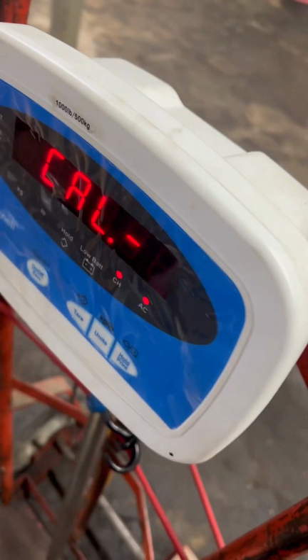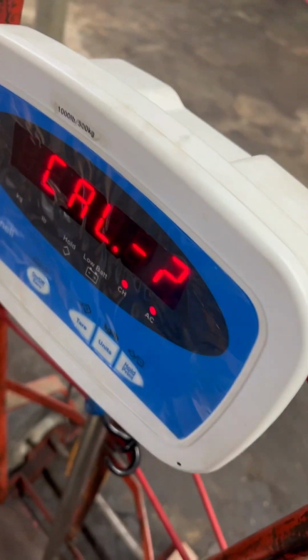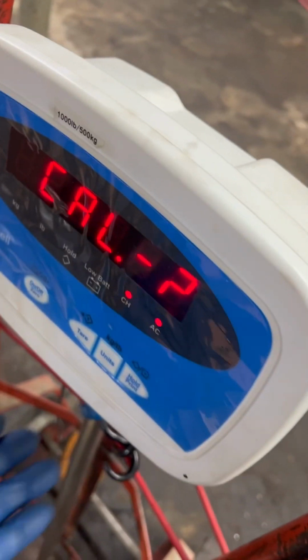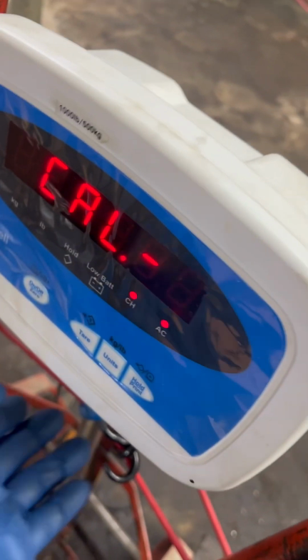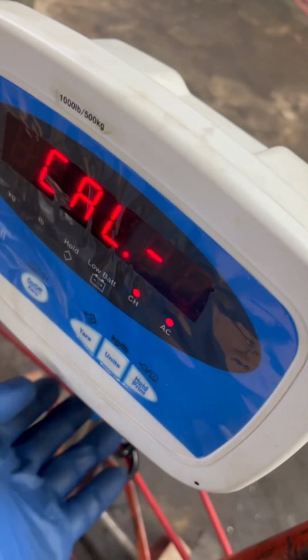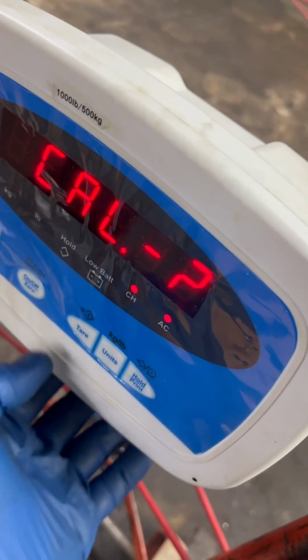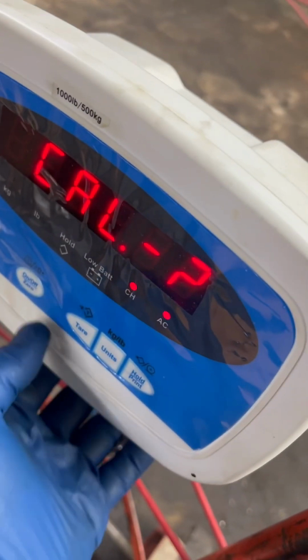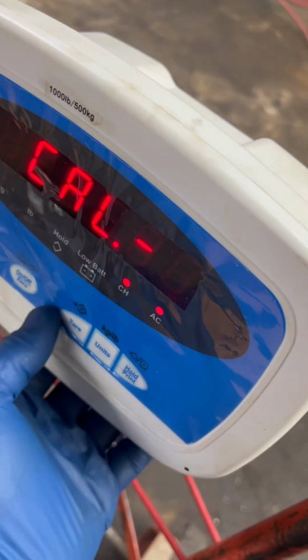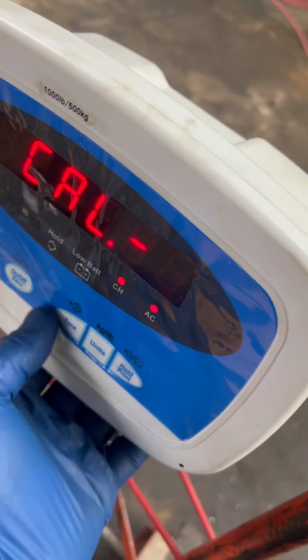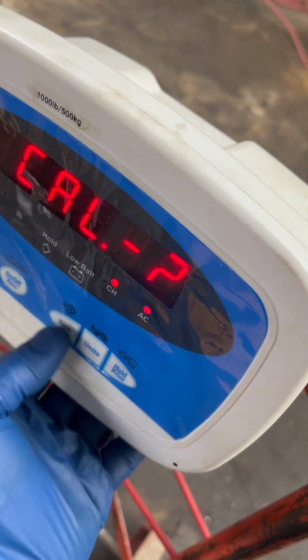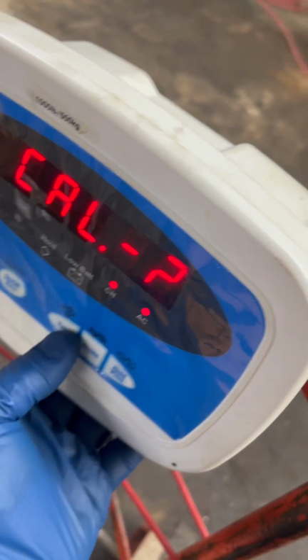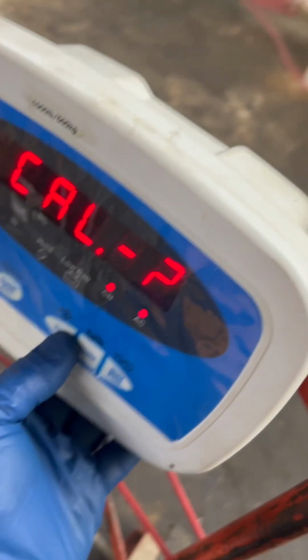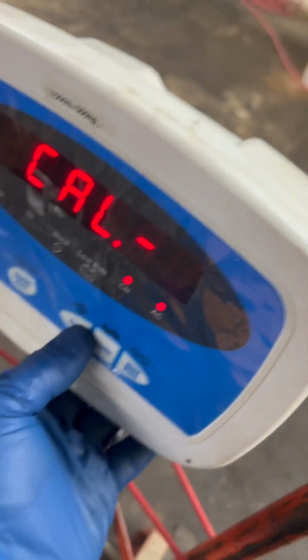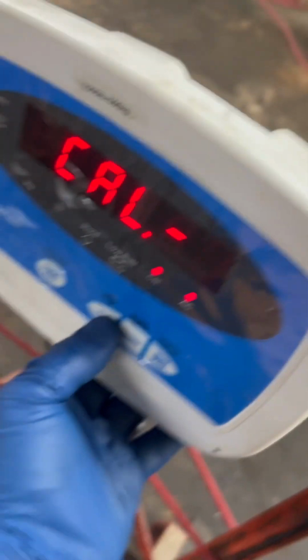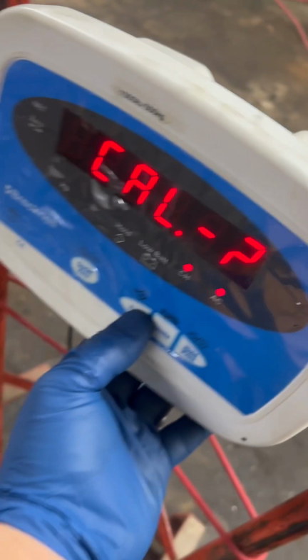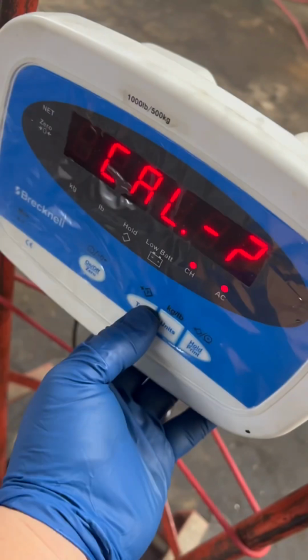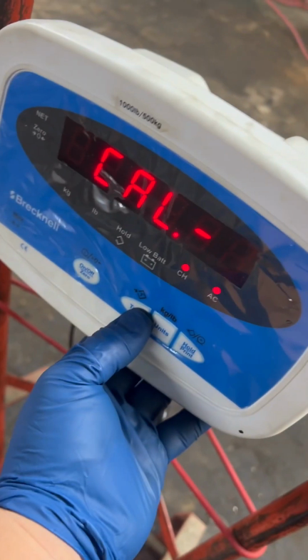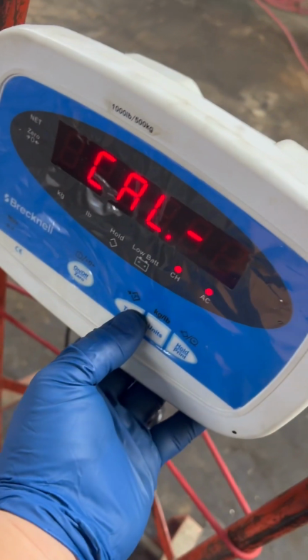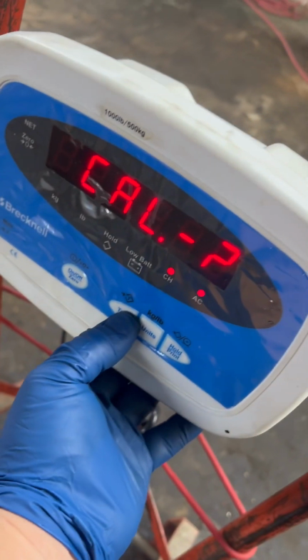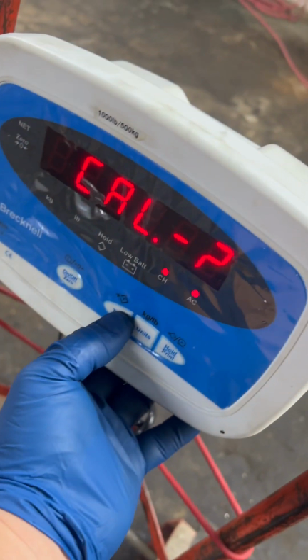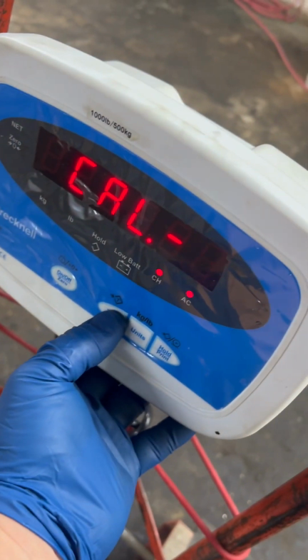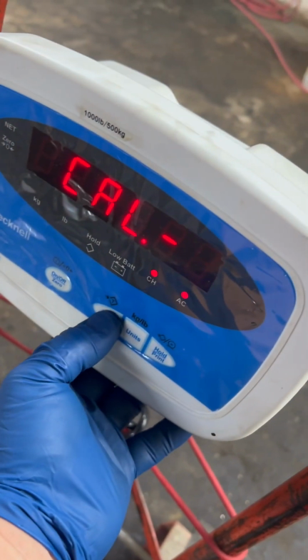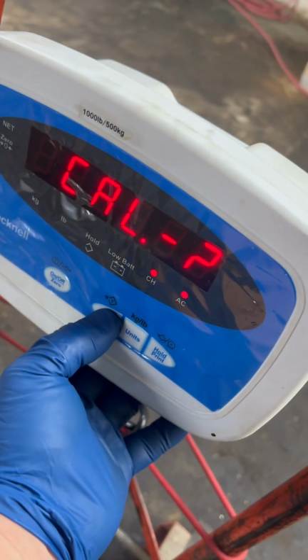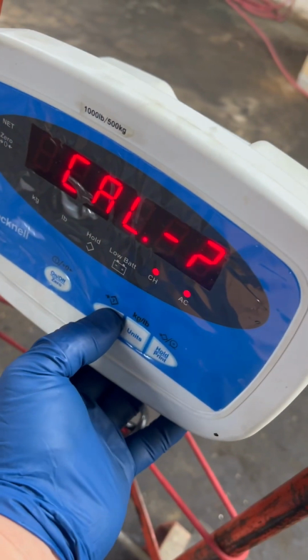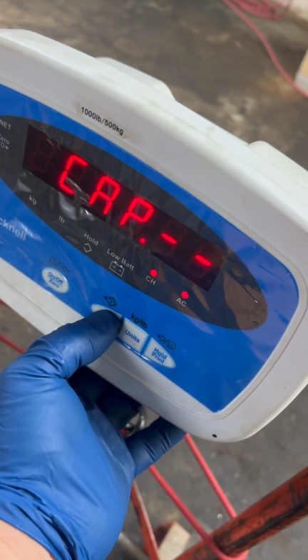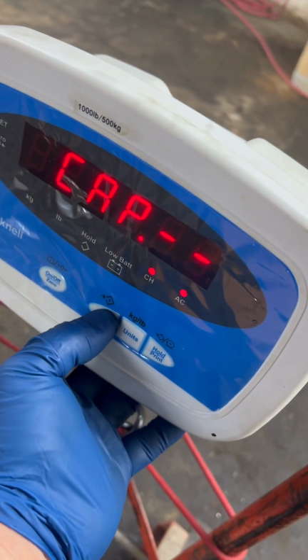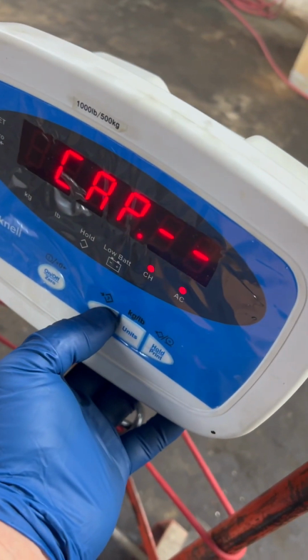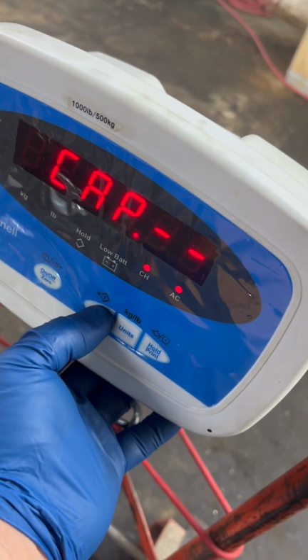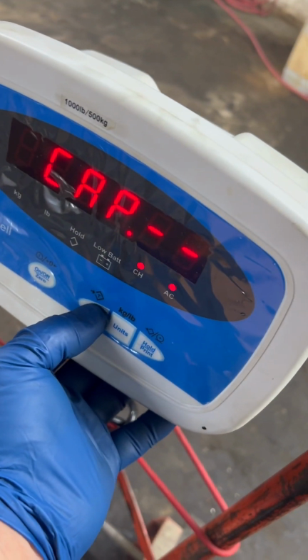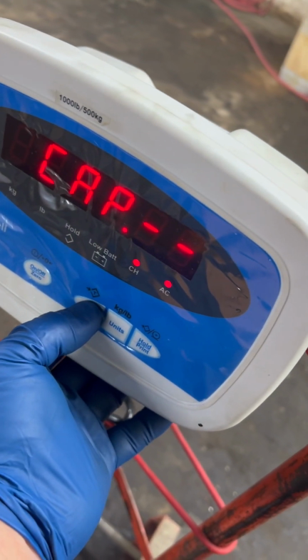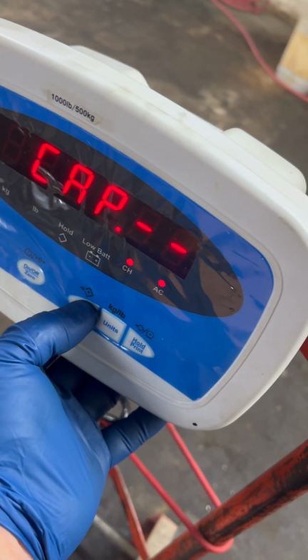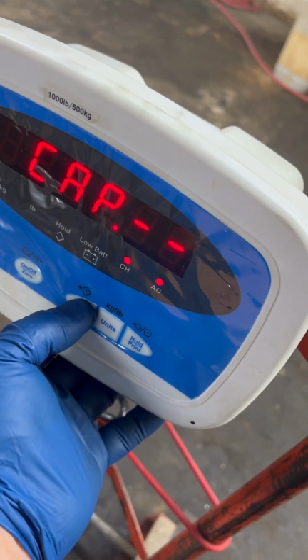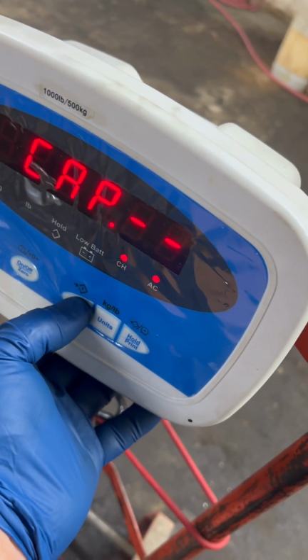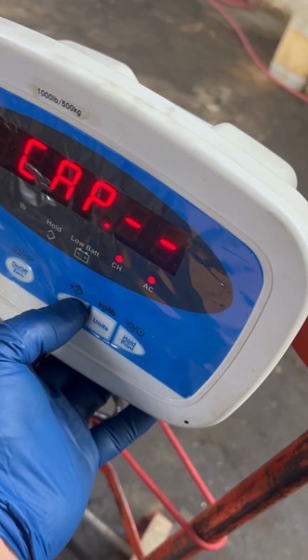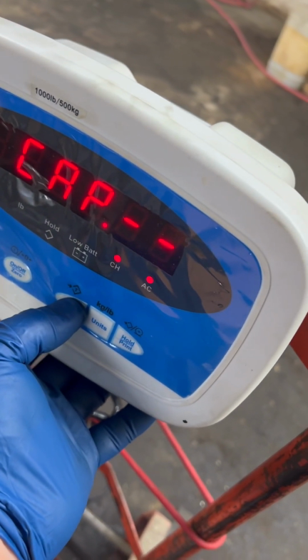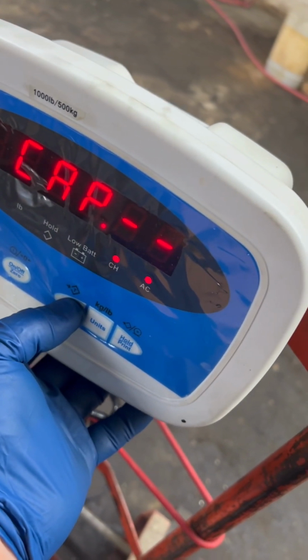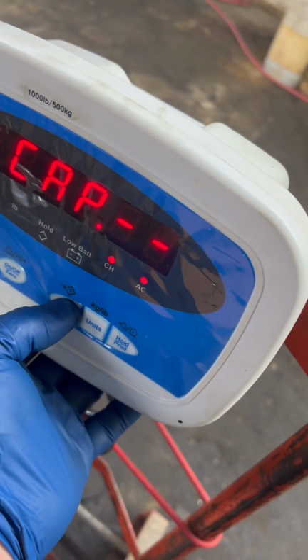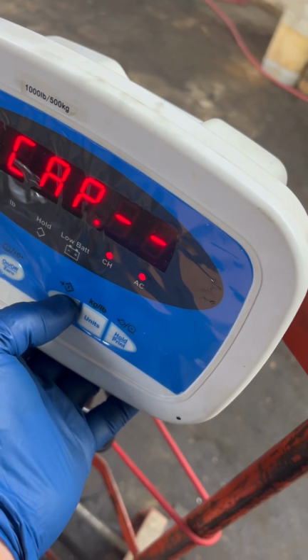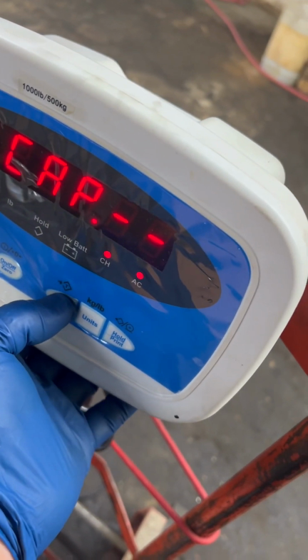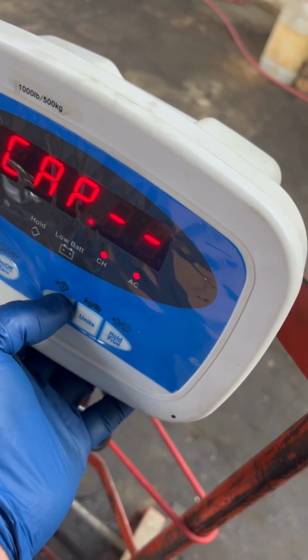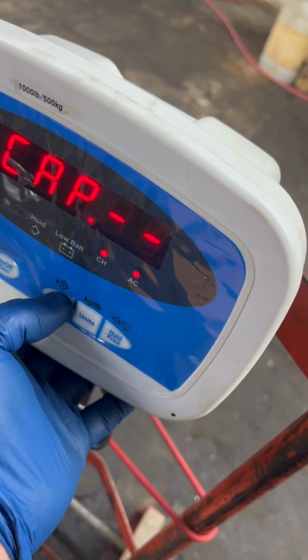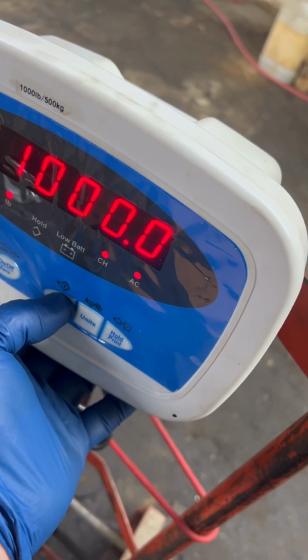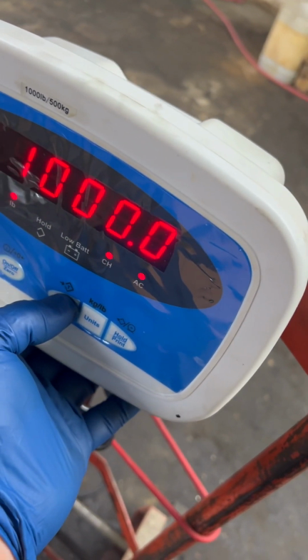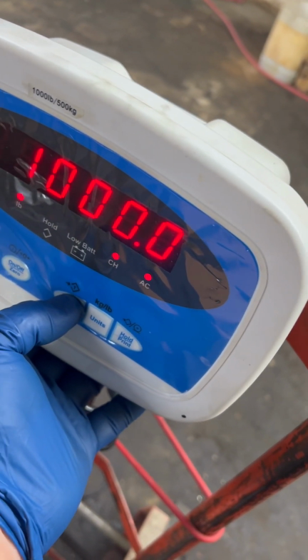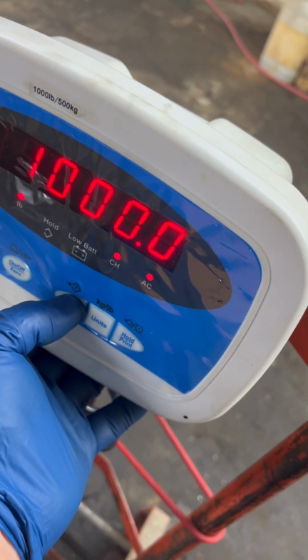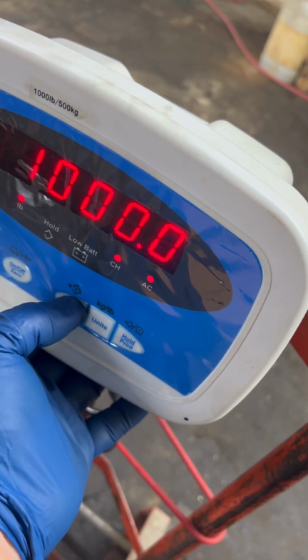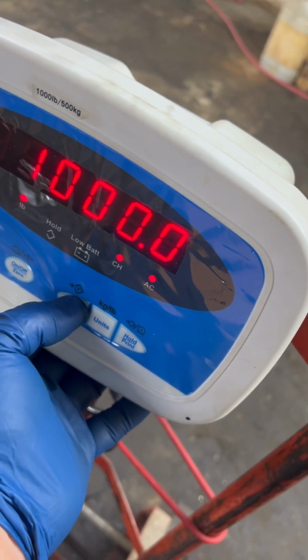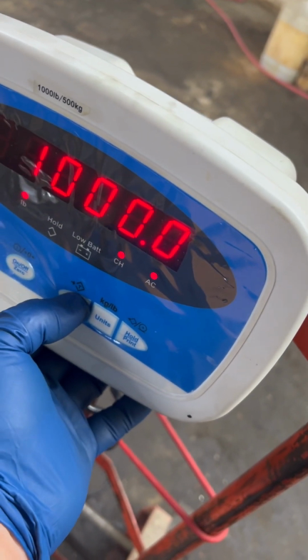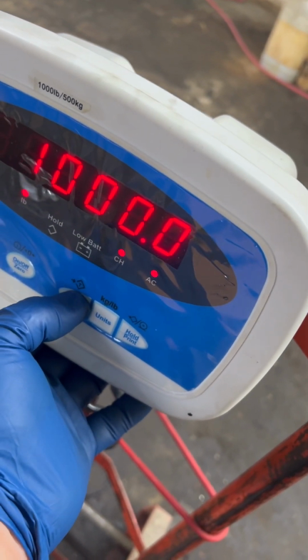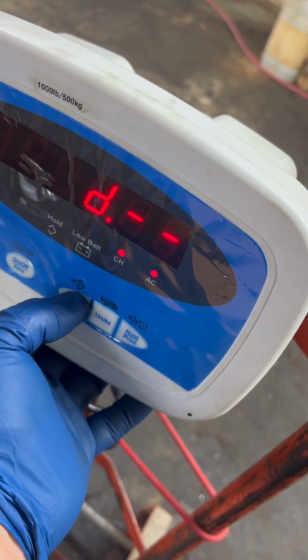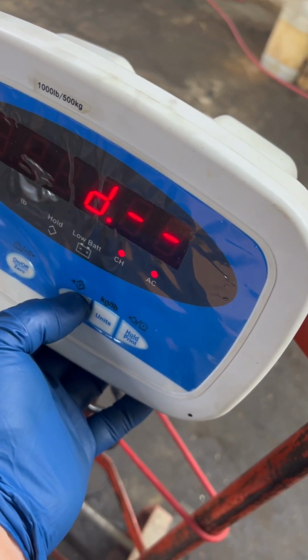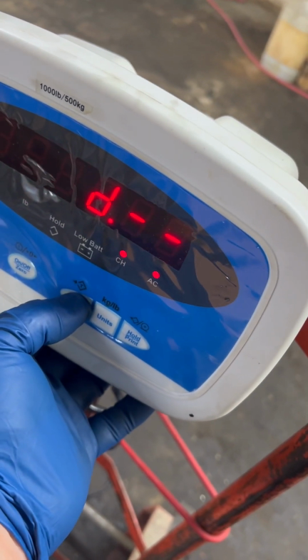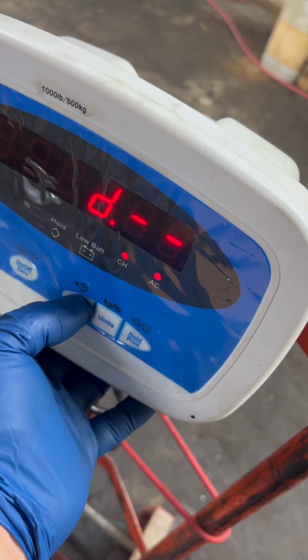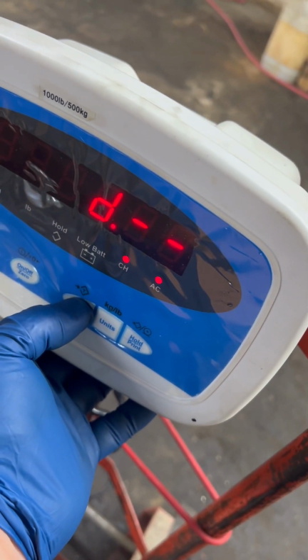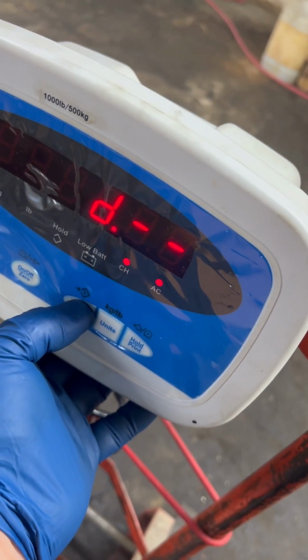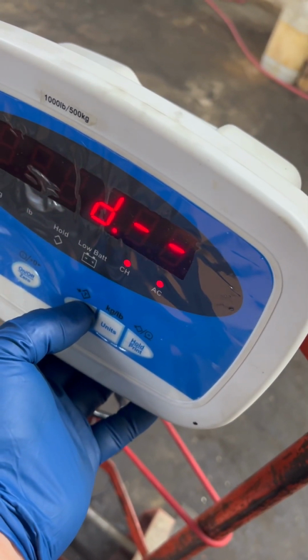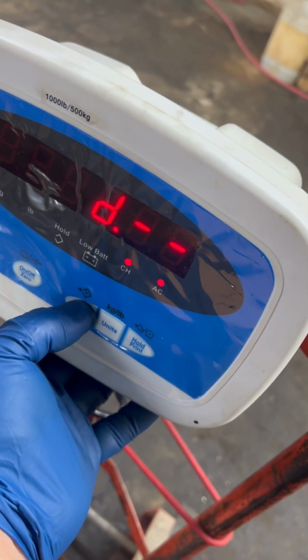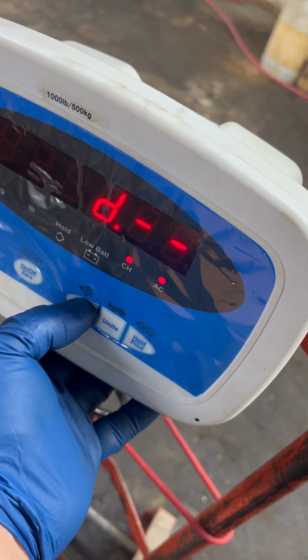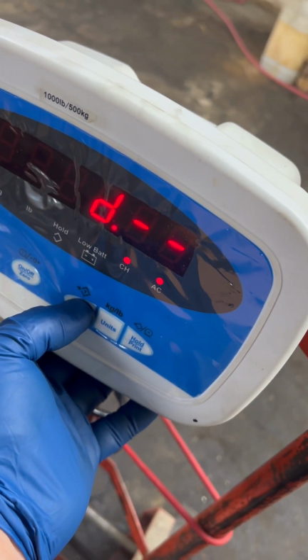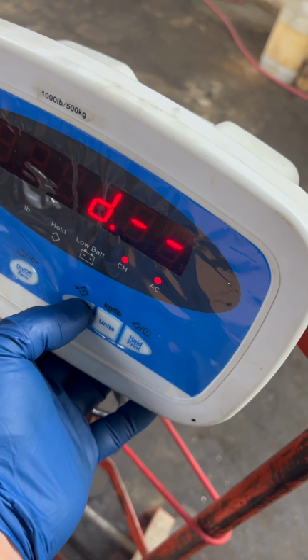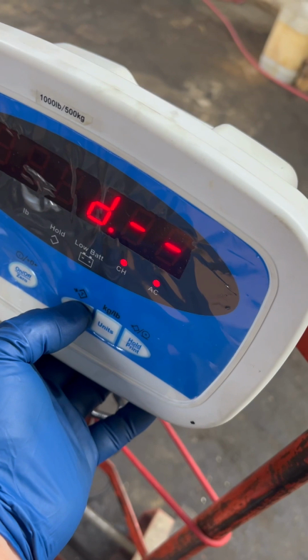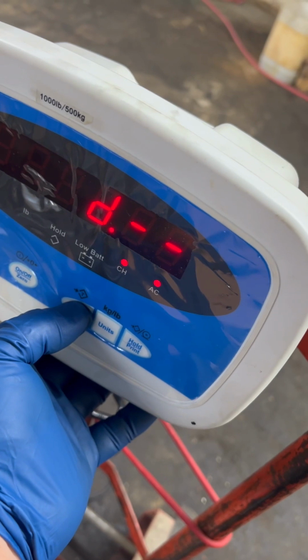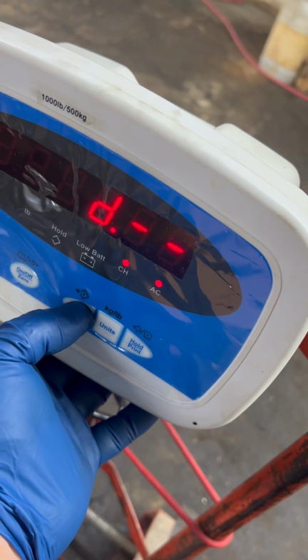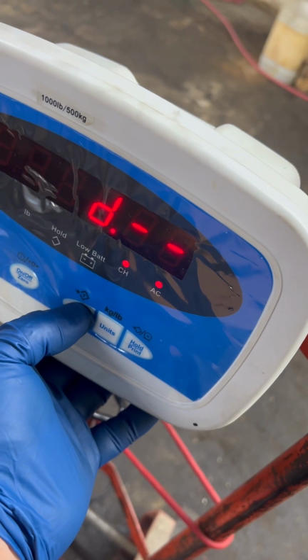At this point, you're going to press tare for the capacity. It shows you the divisions.